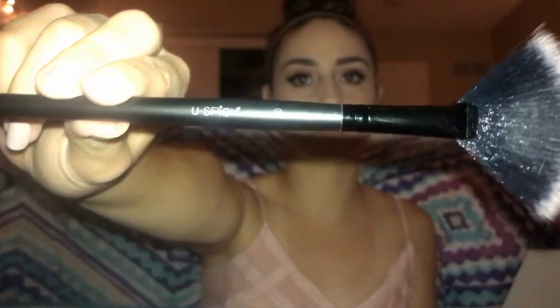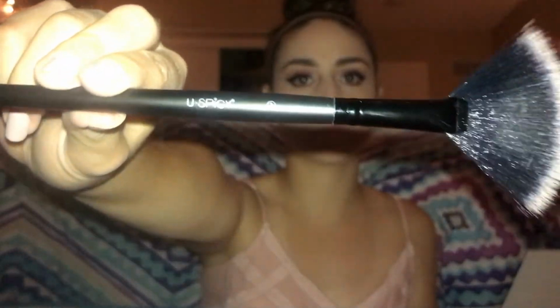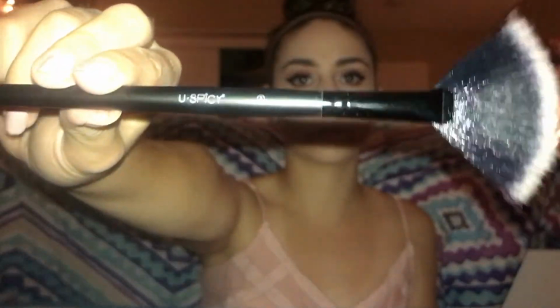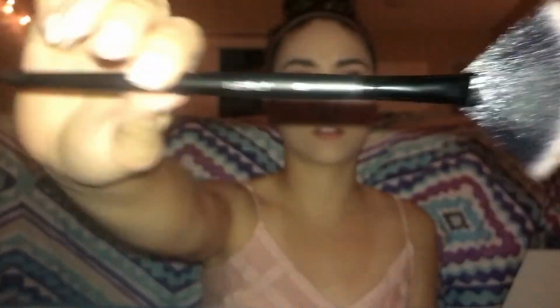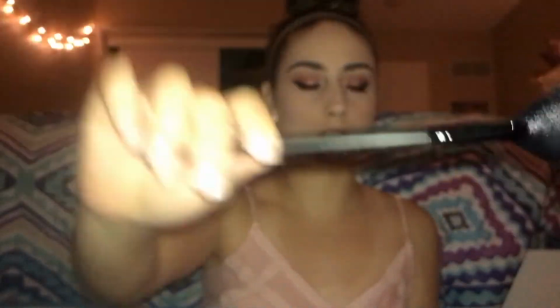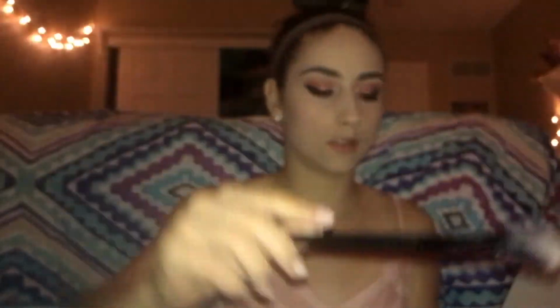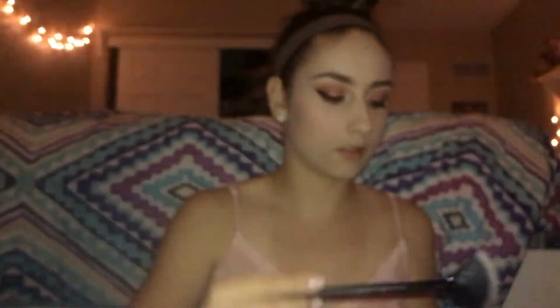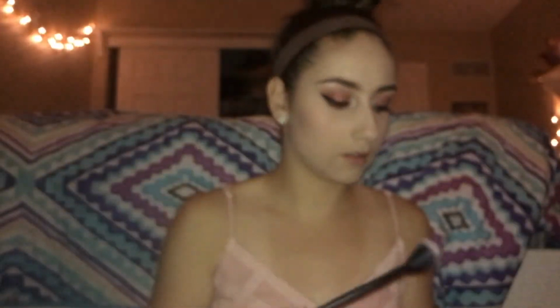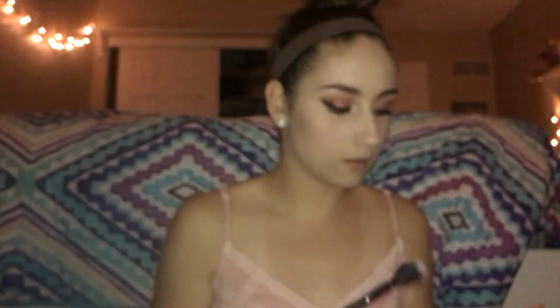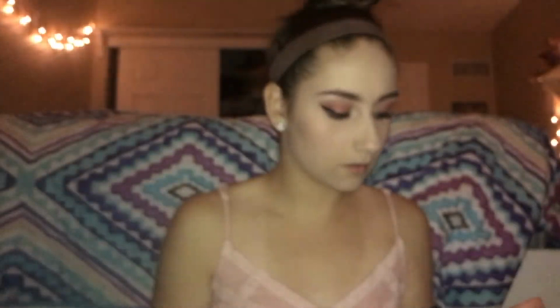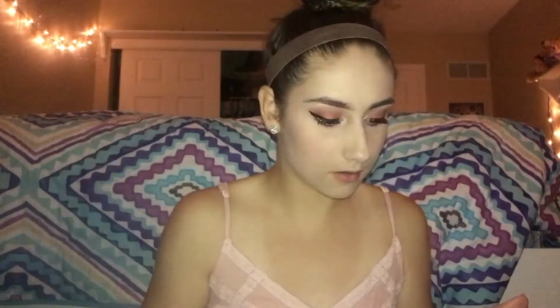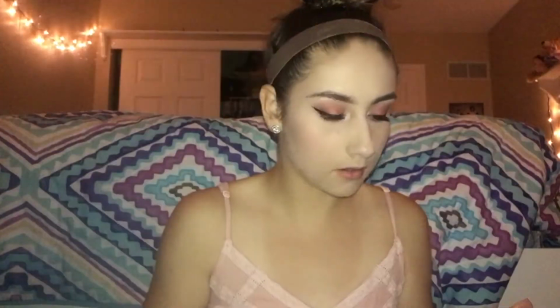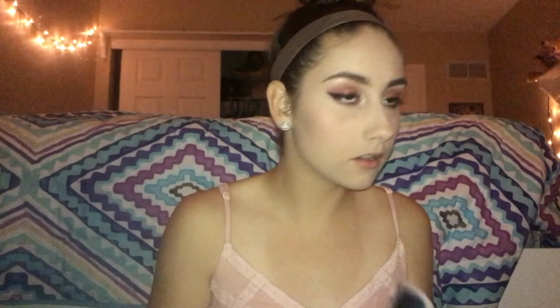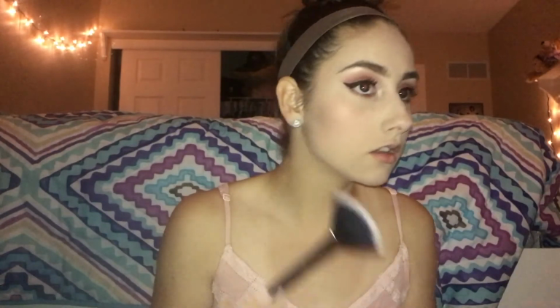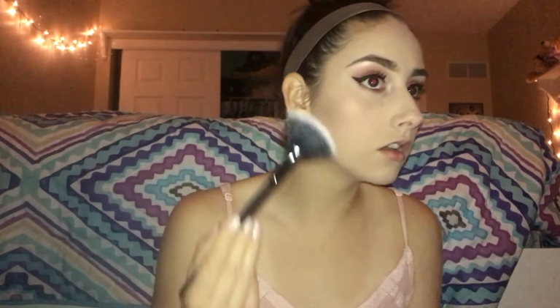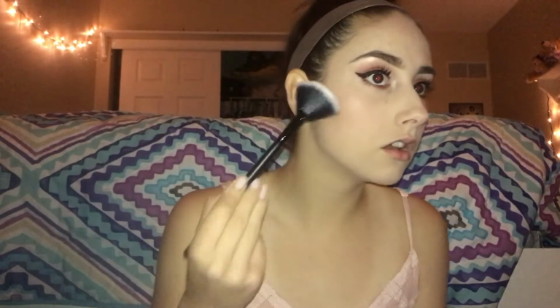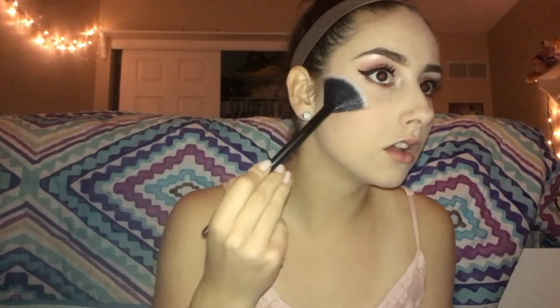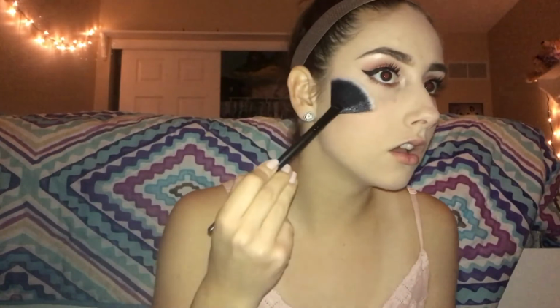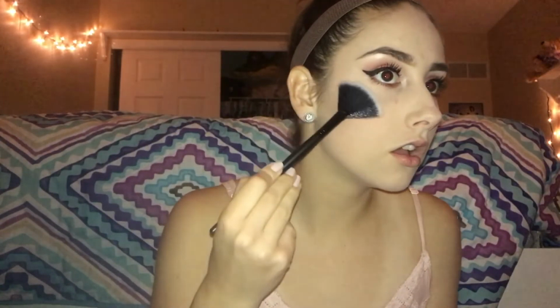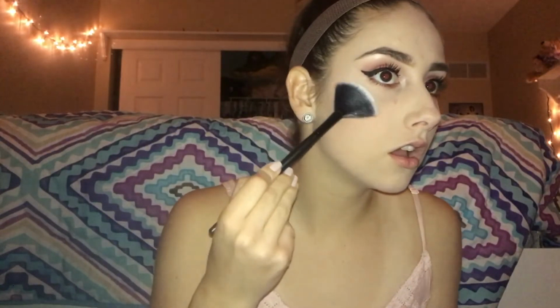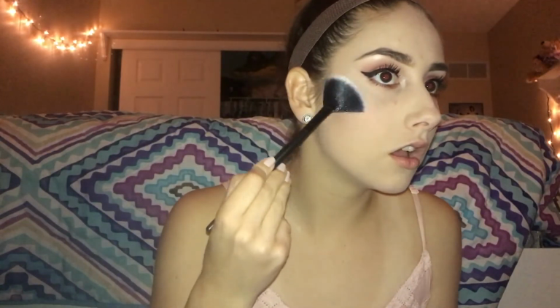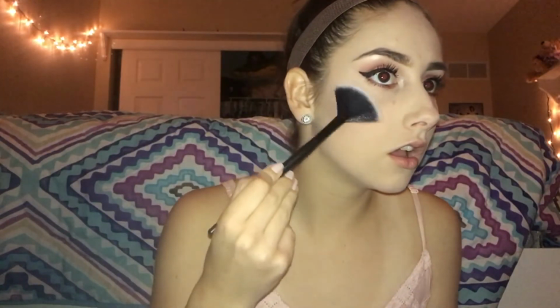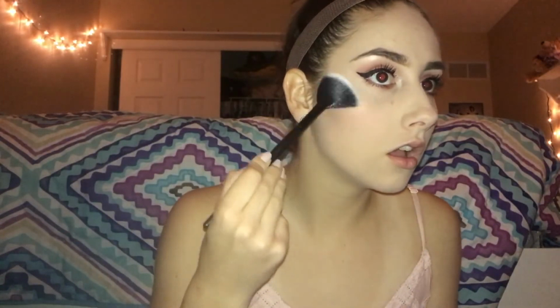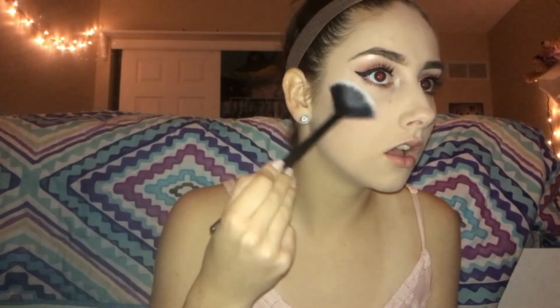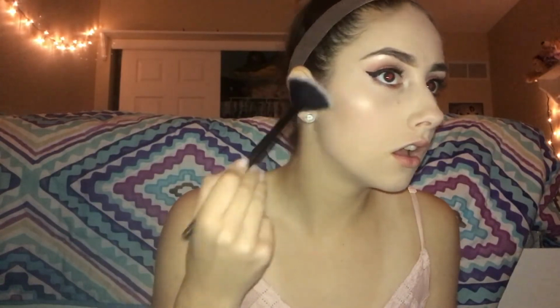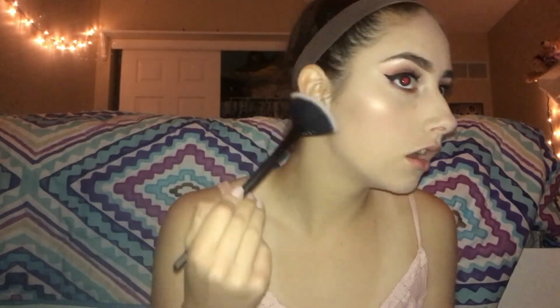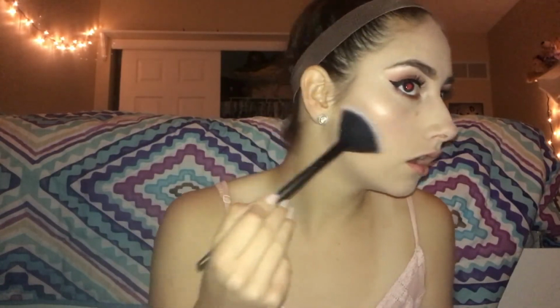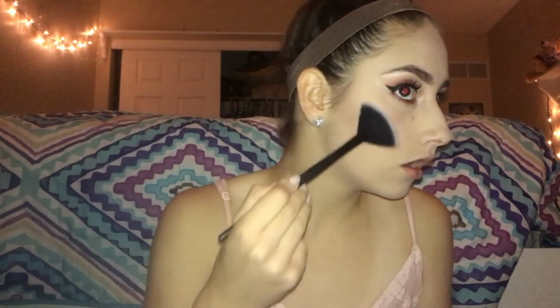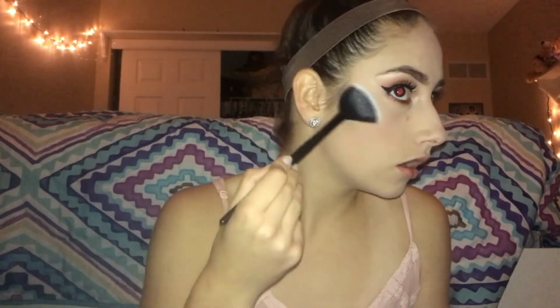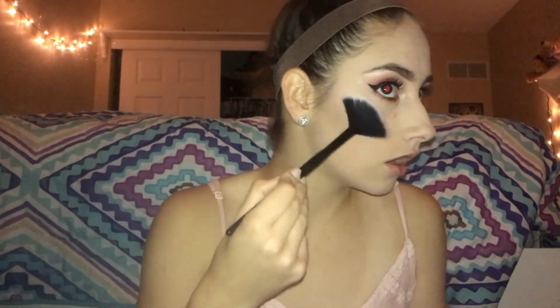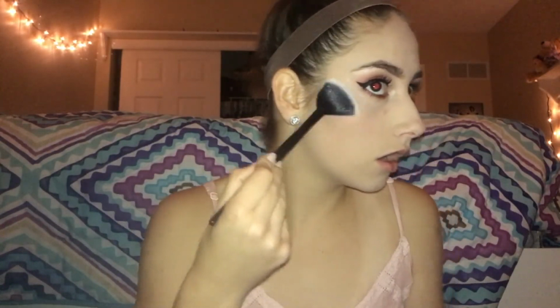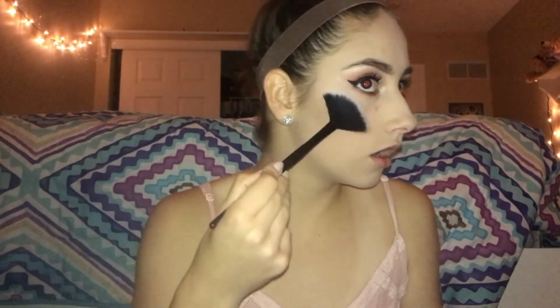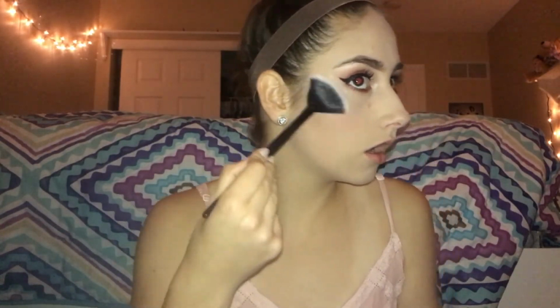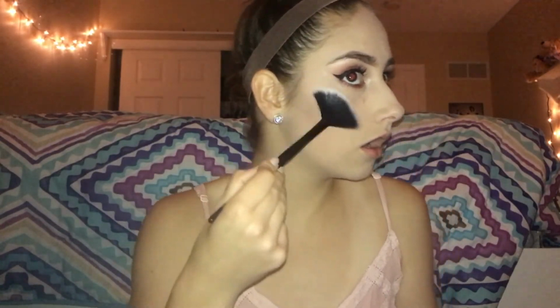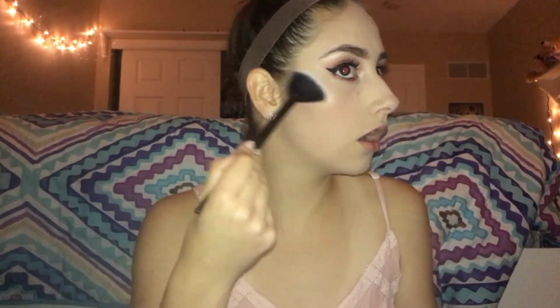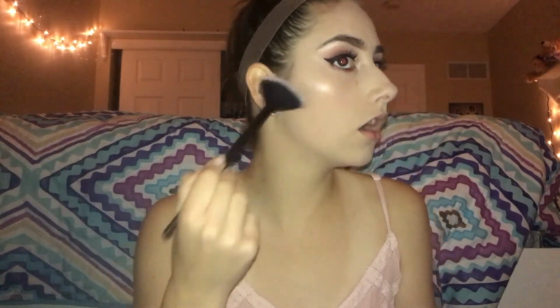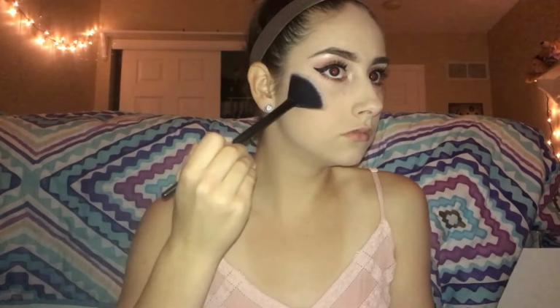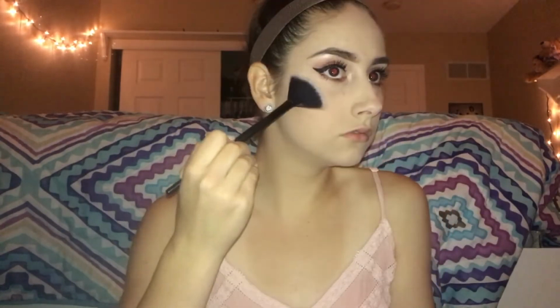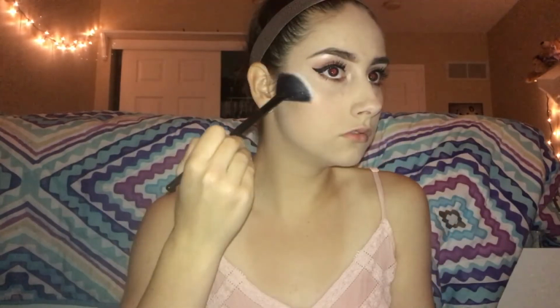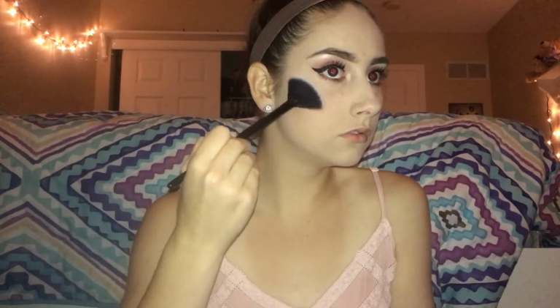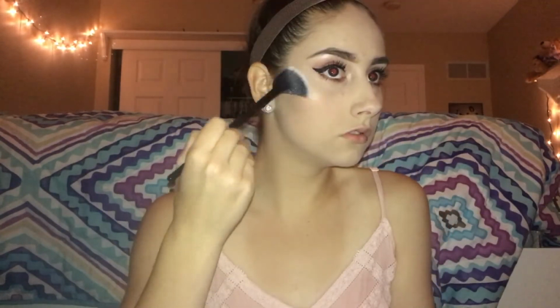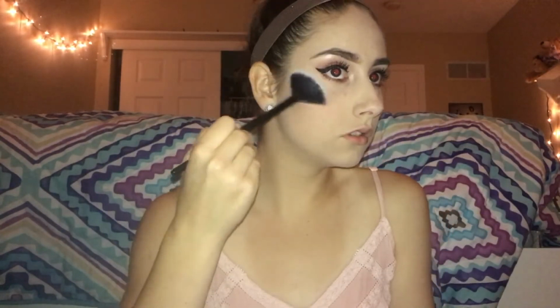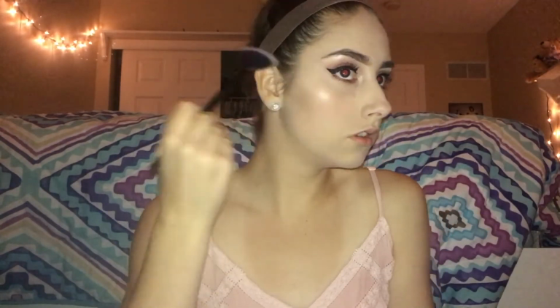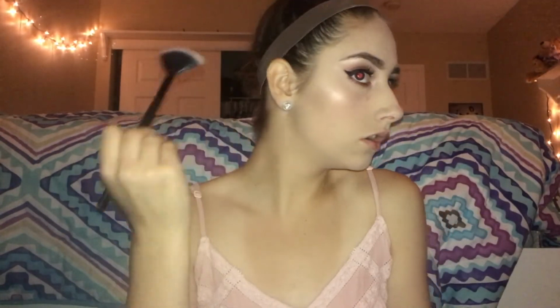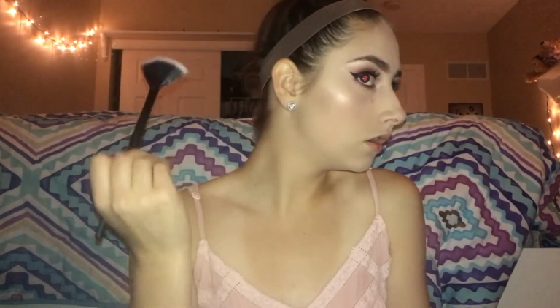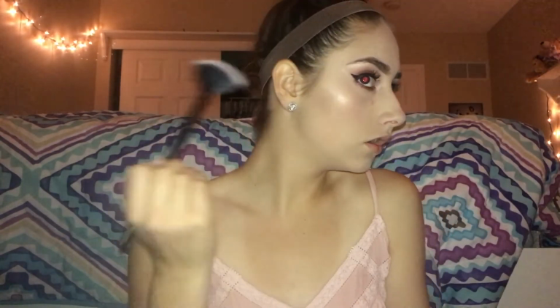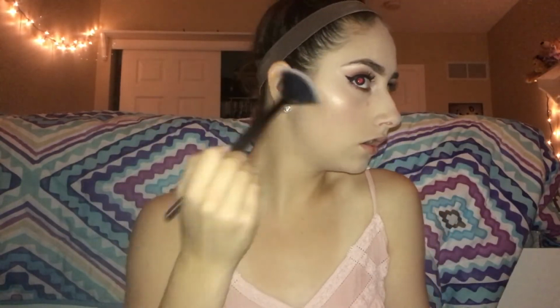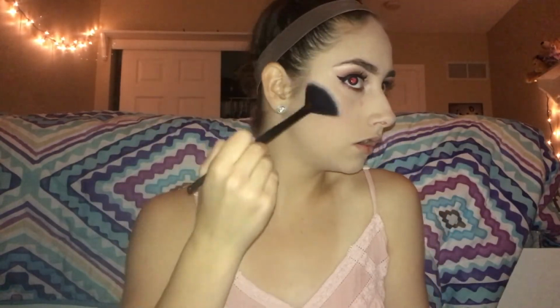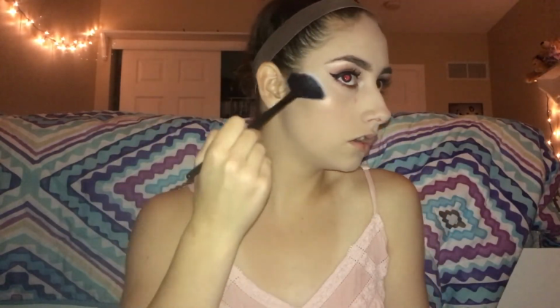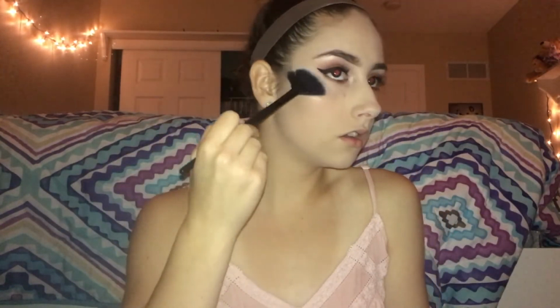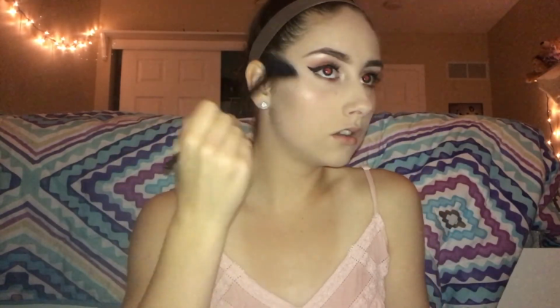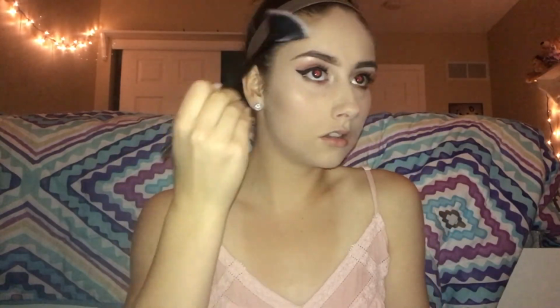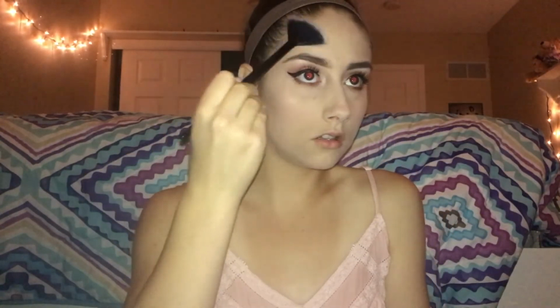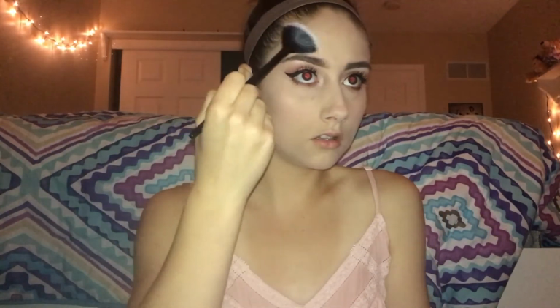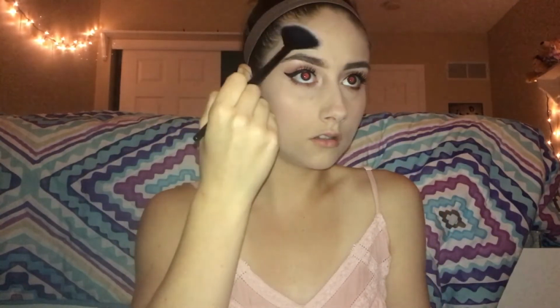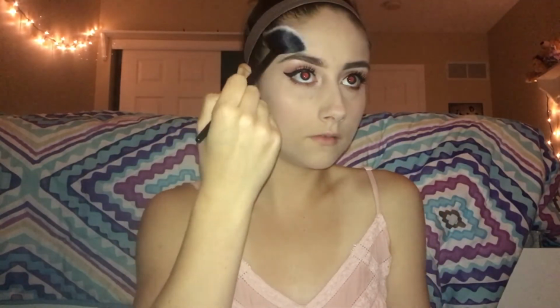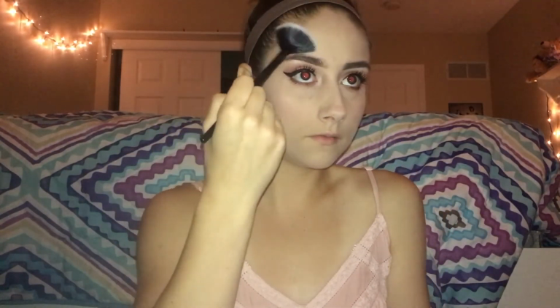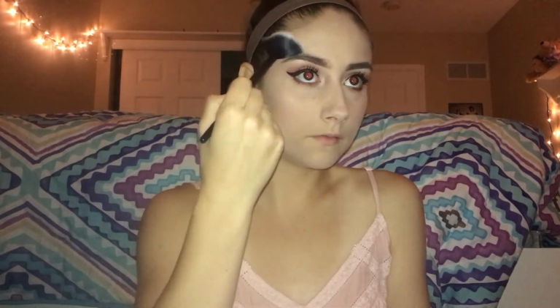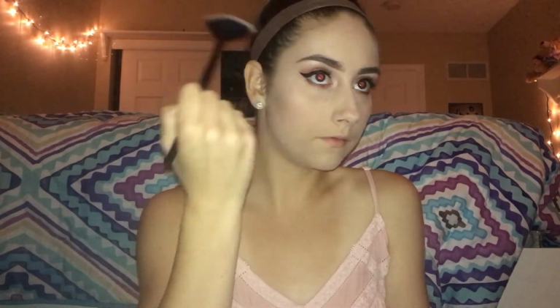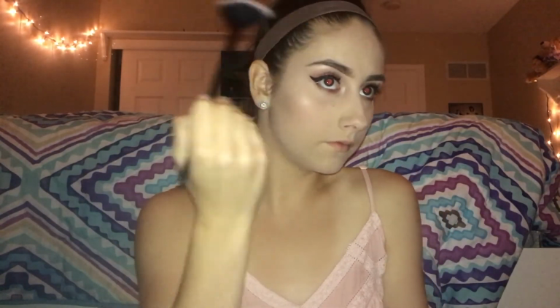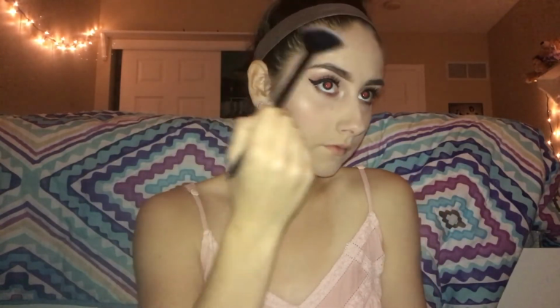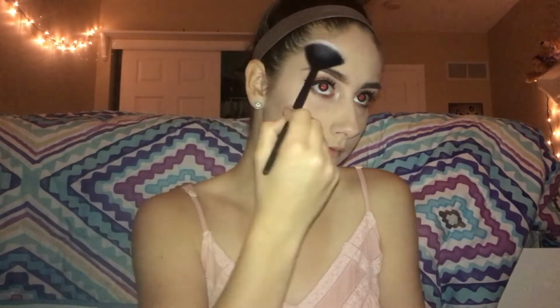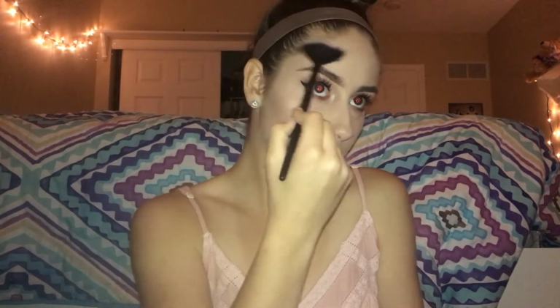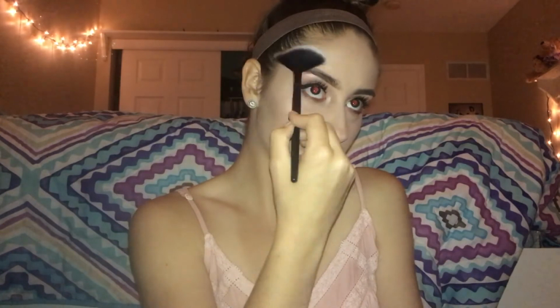Using a fan brush I'm going to be using my E.L.F. Baked Highlighter in Moonlight Pearls.